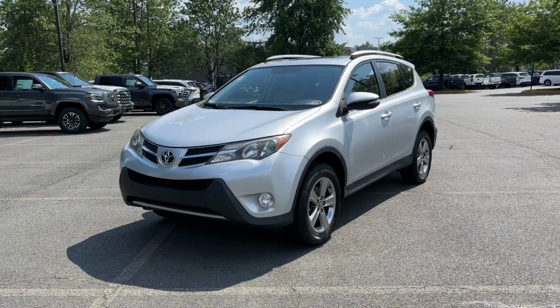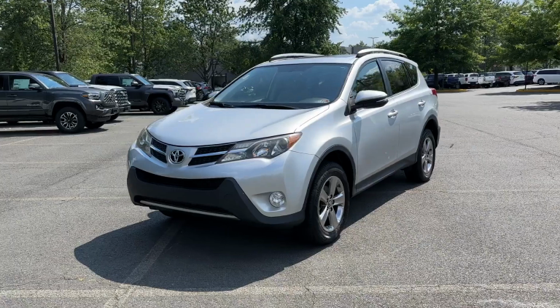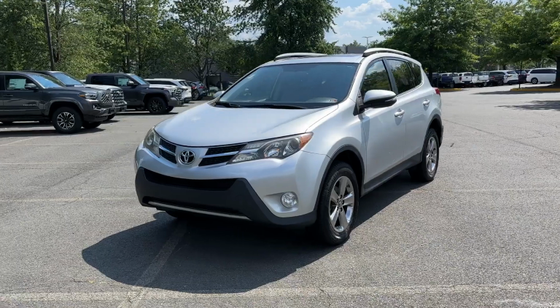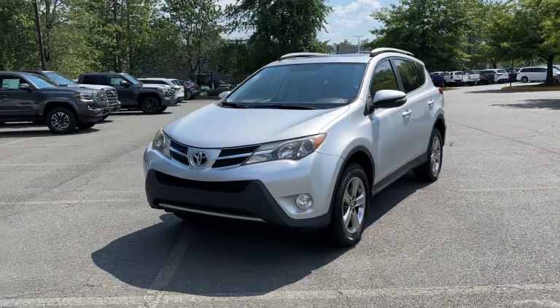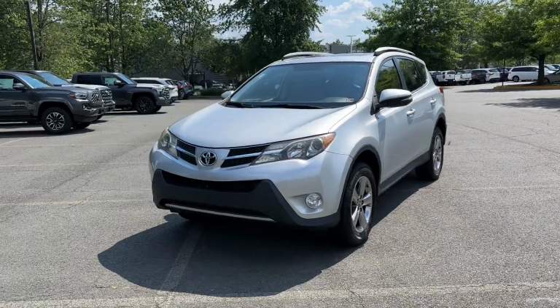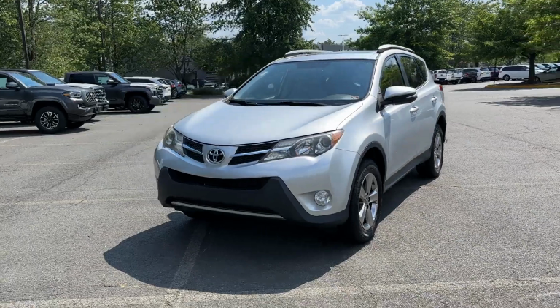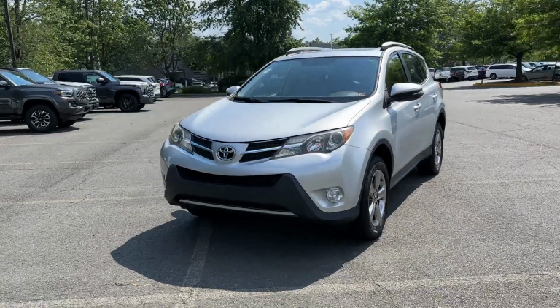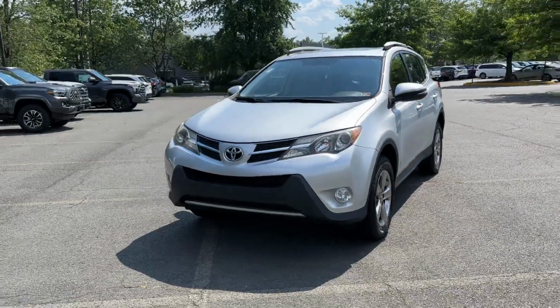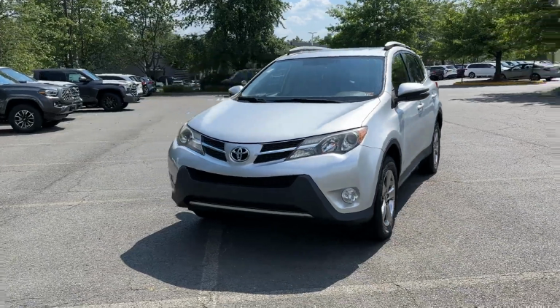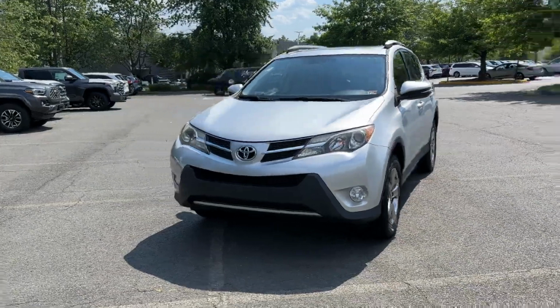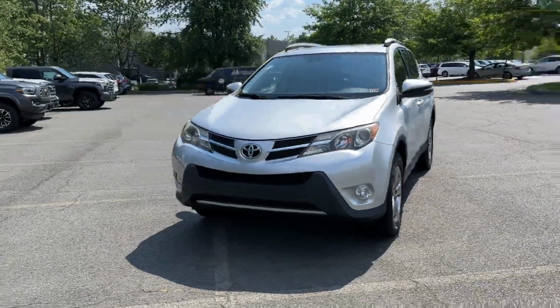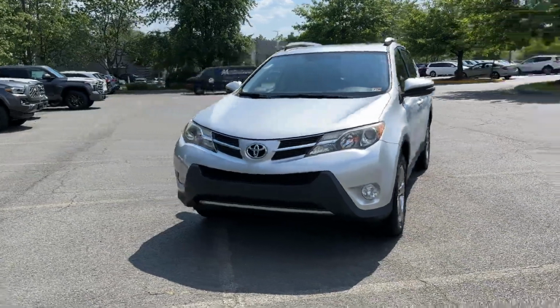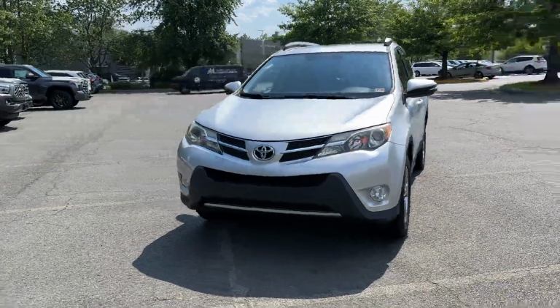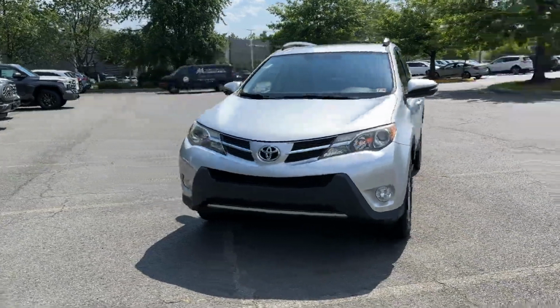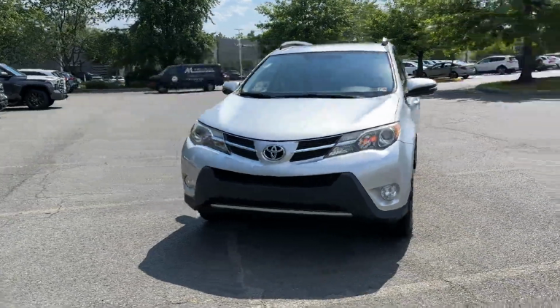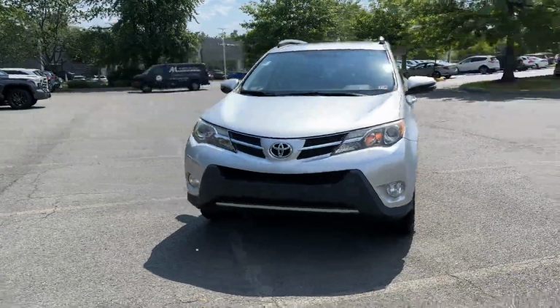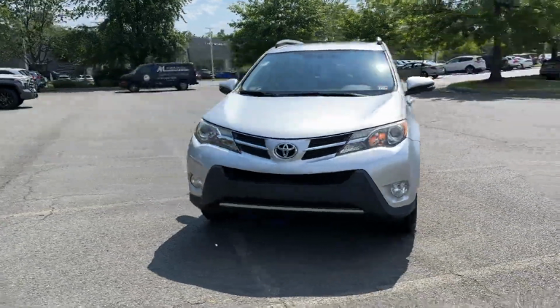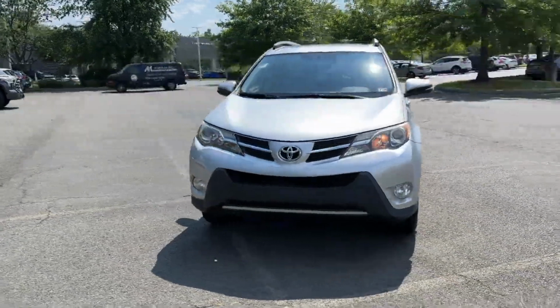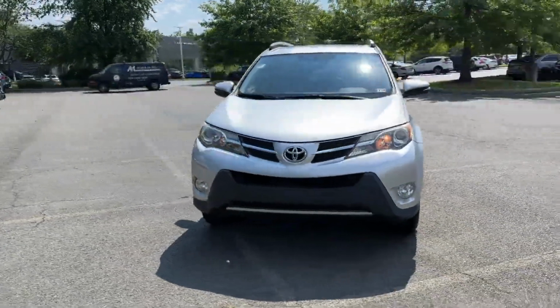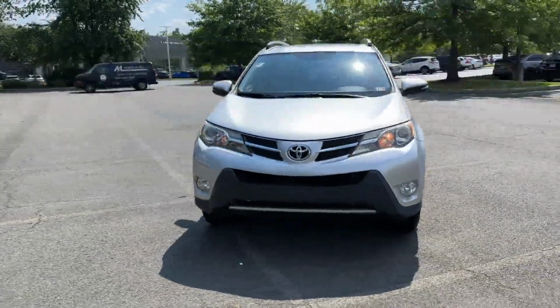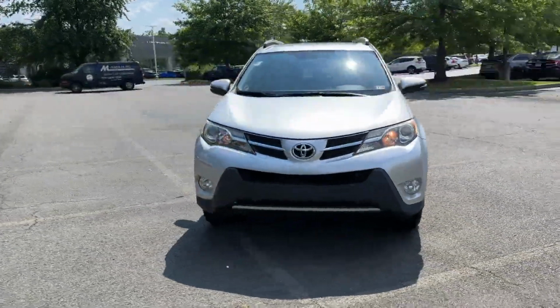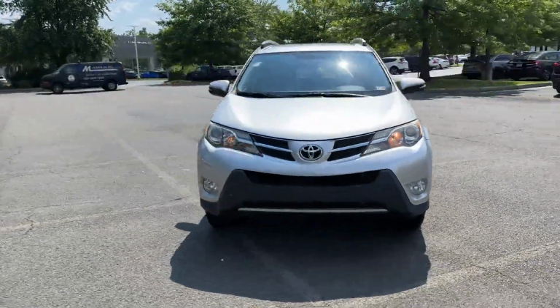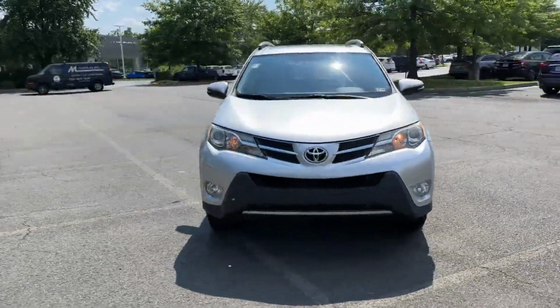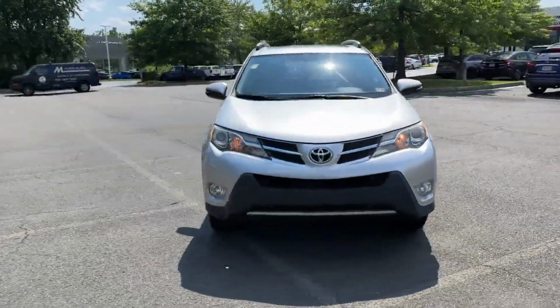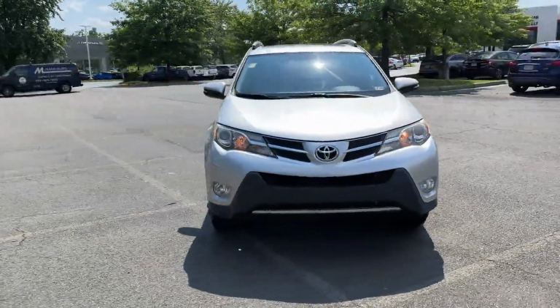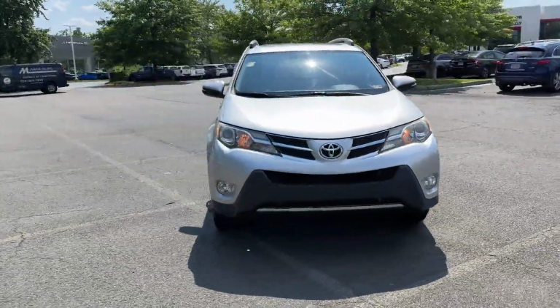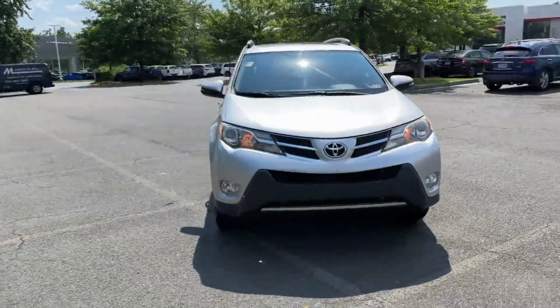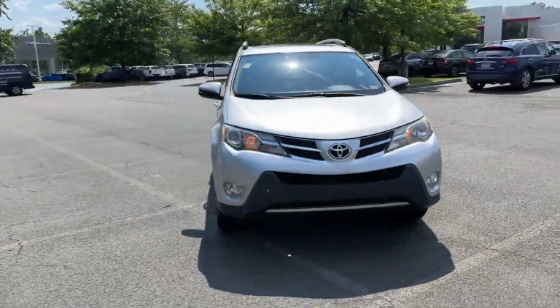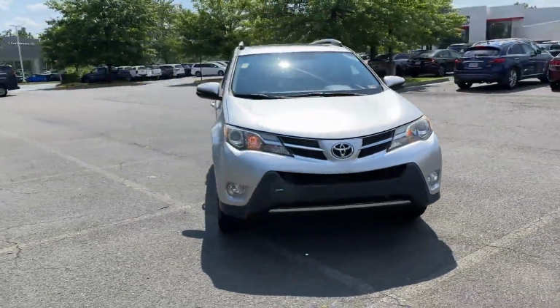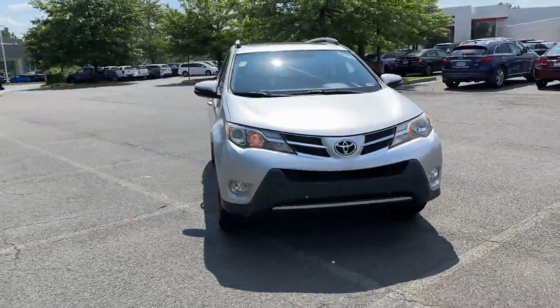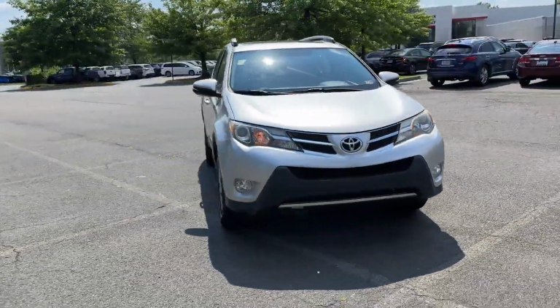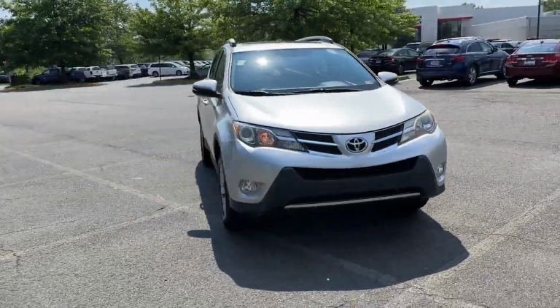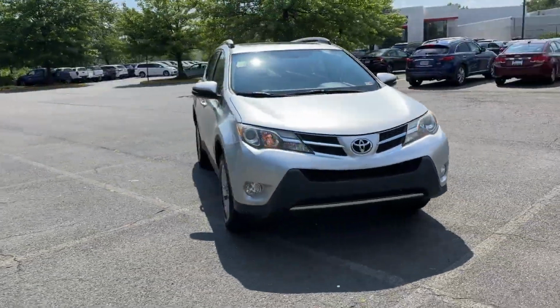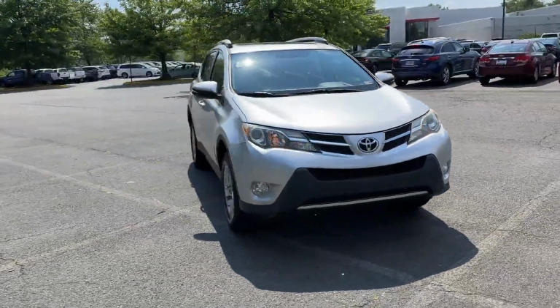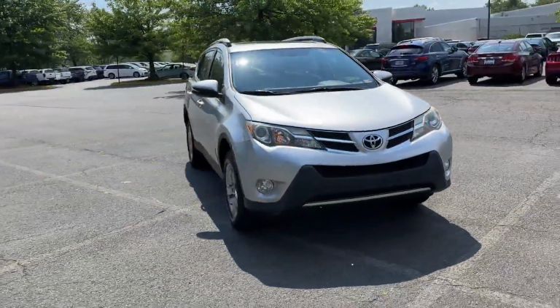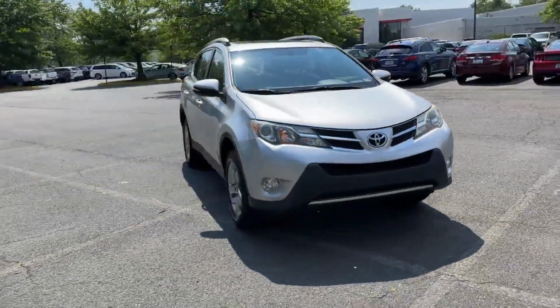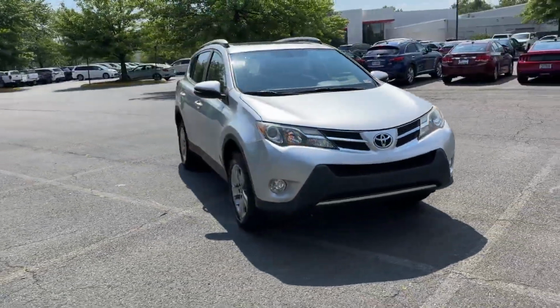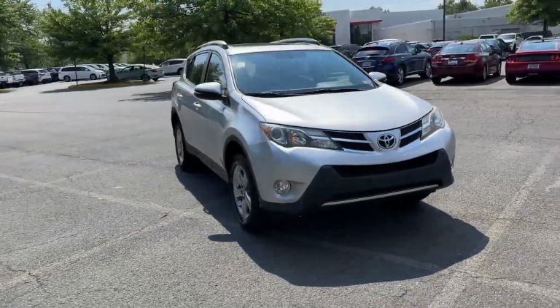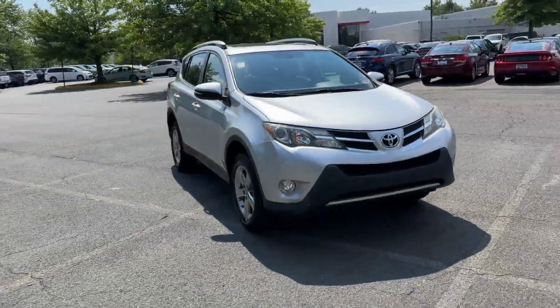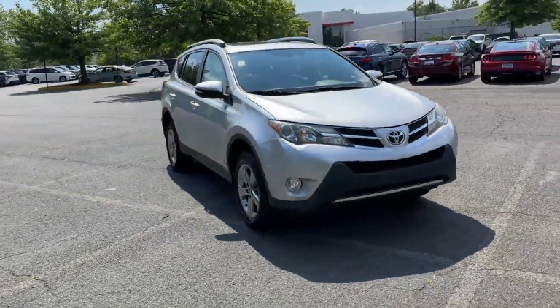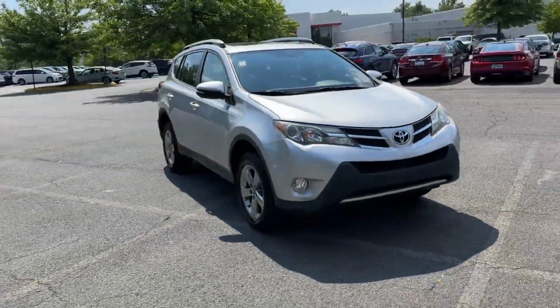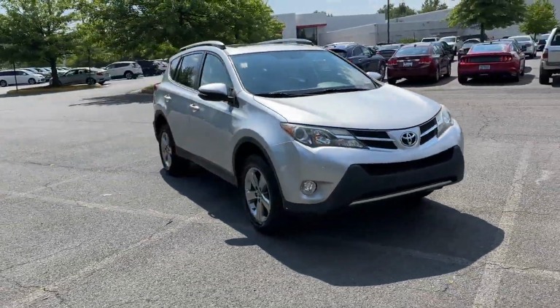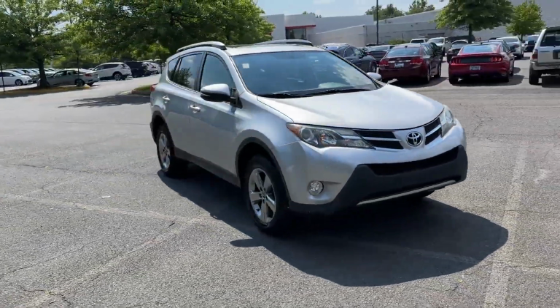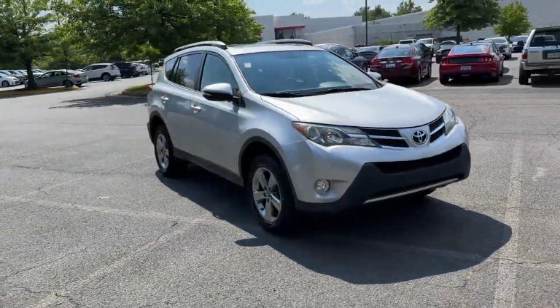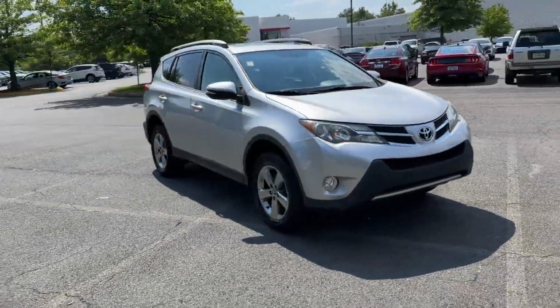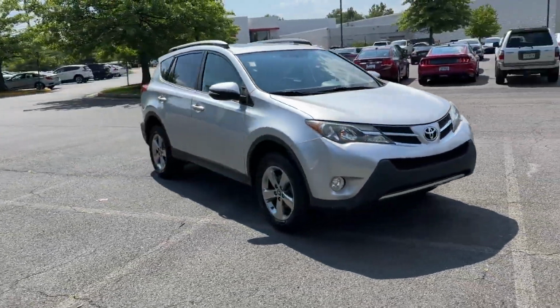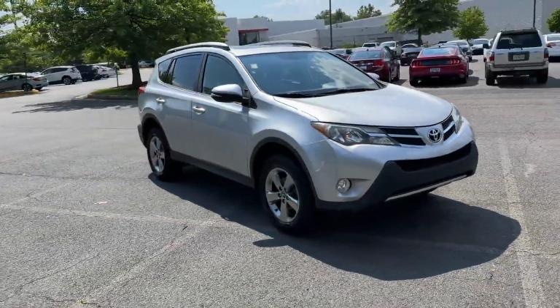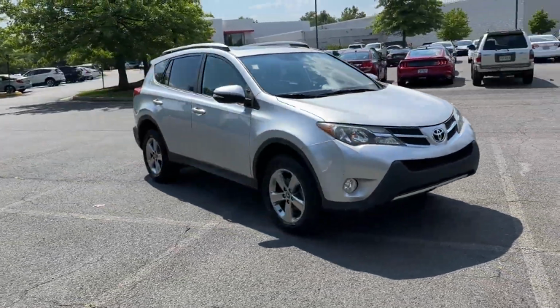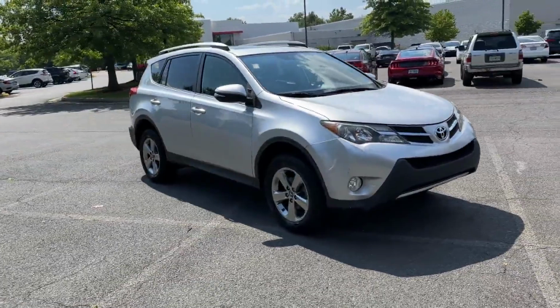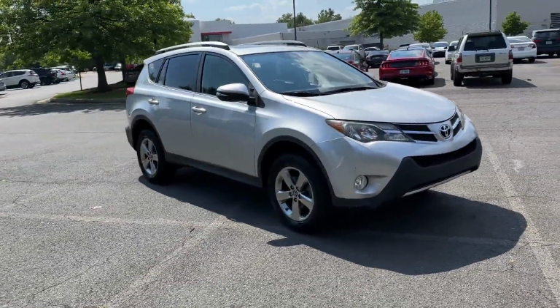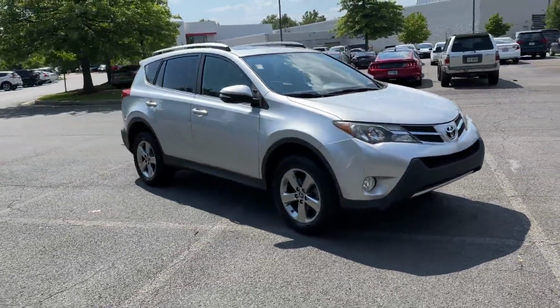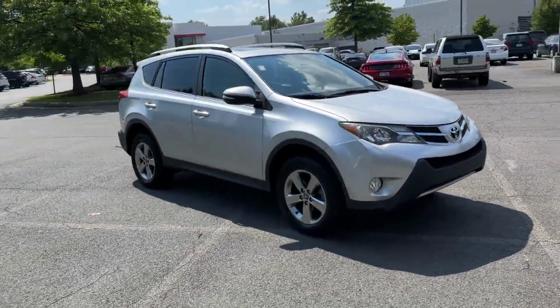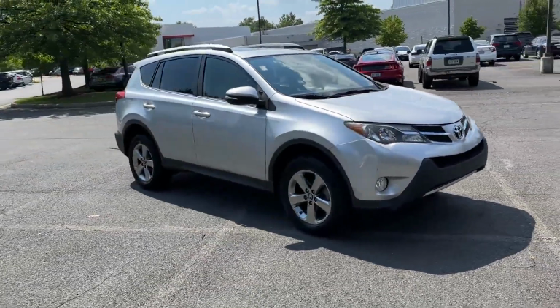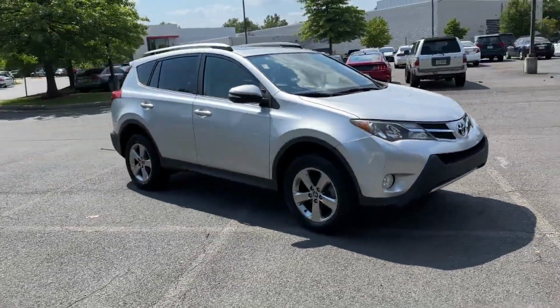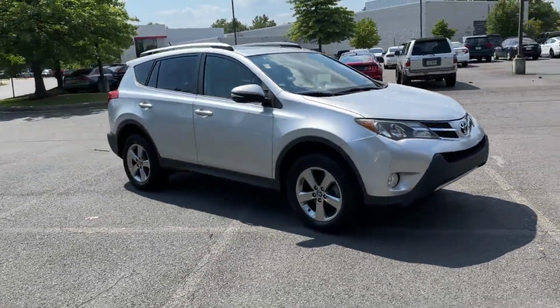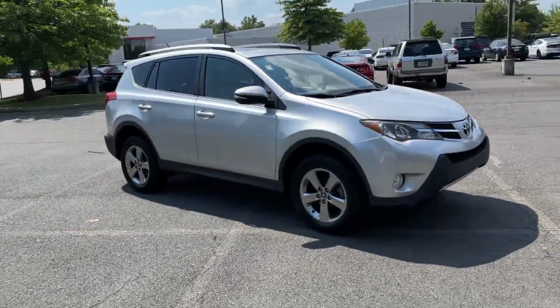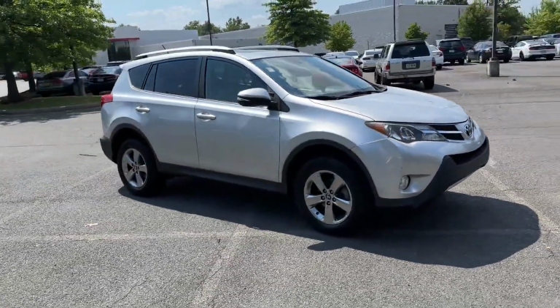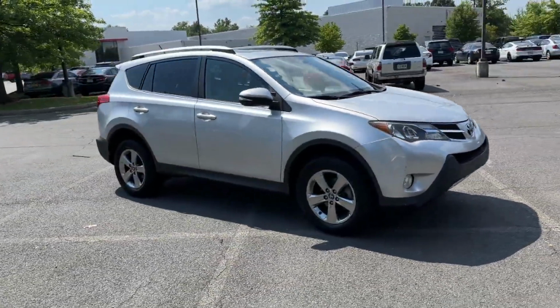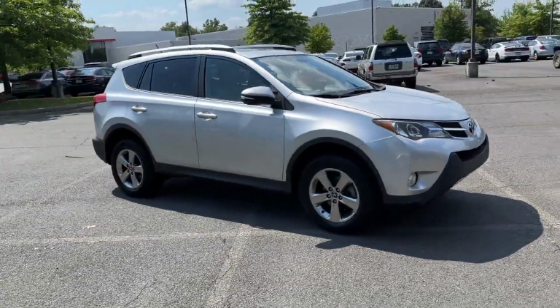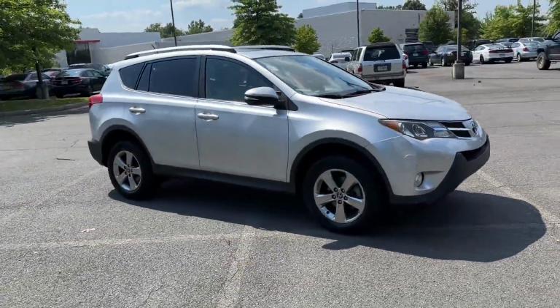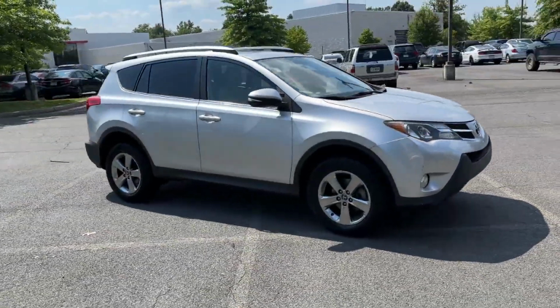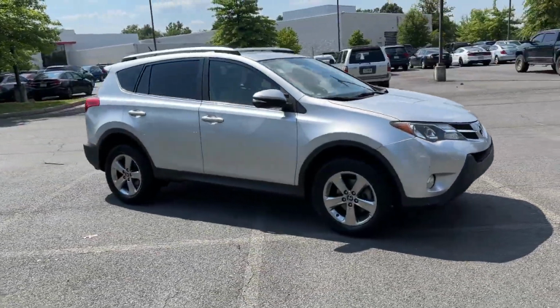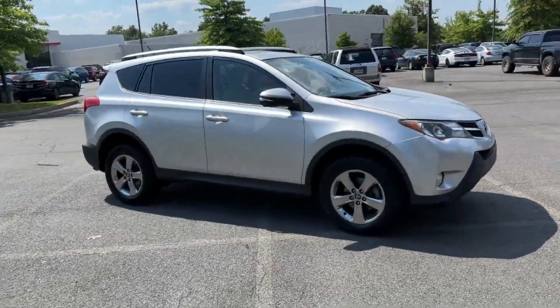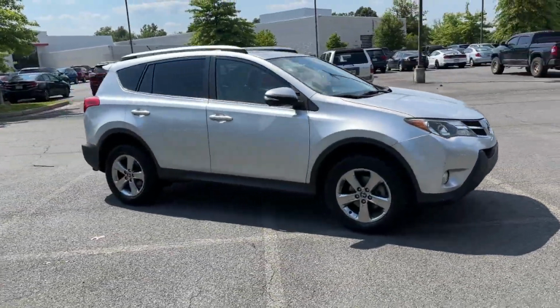2015 Toyota RAV4. This SUV offers space as well as power and performance.